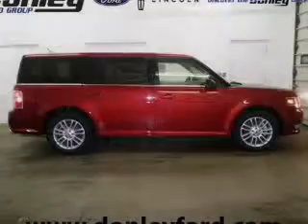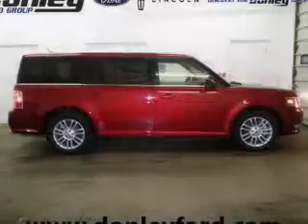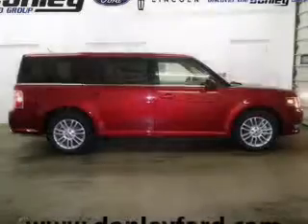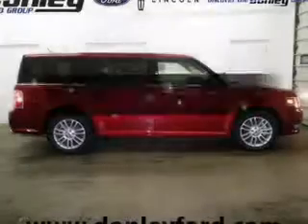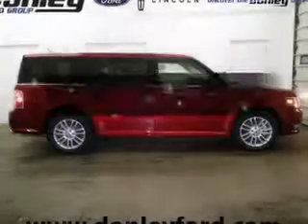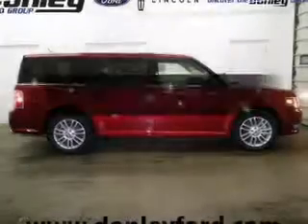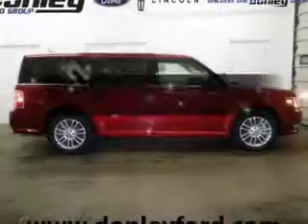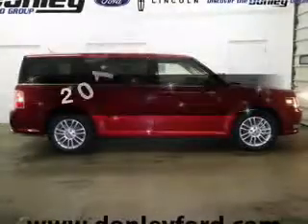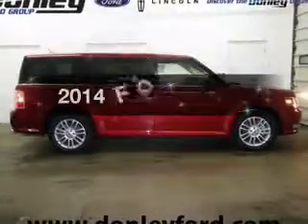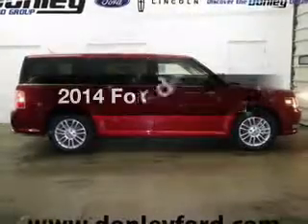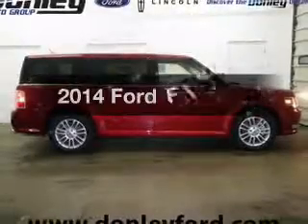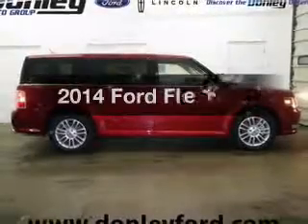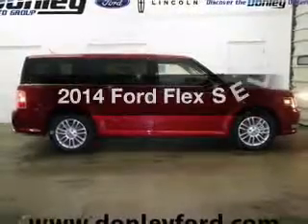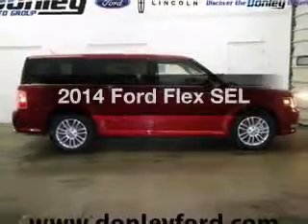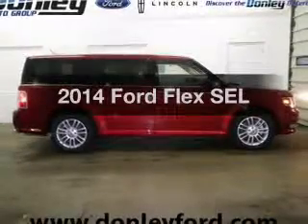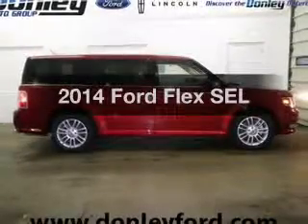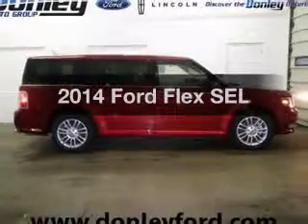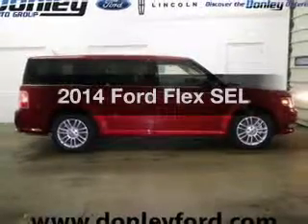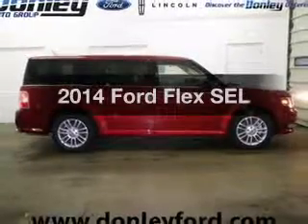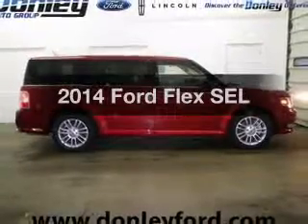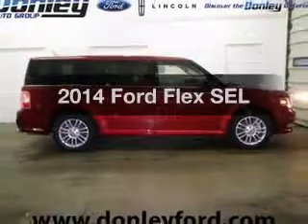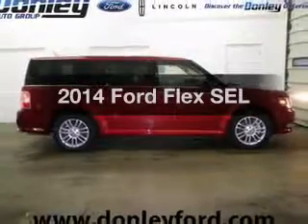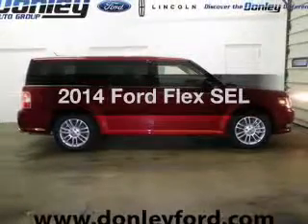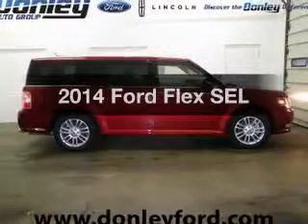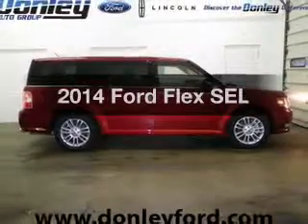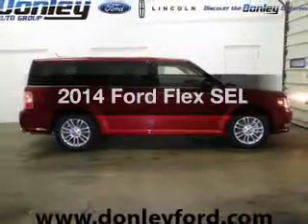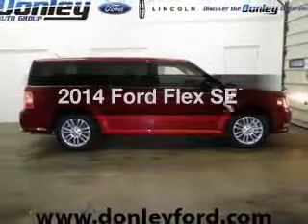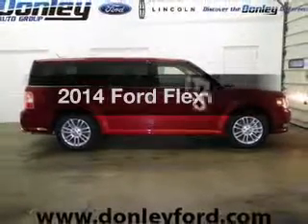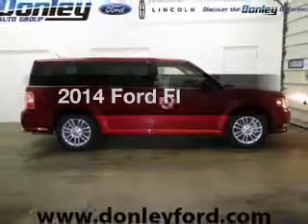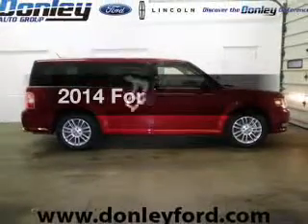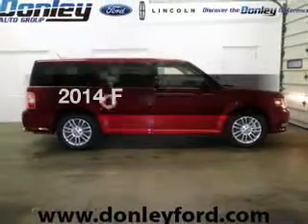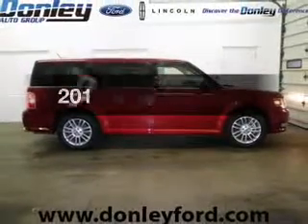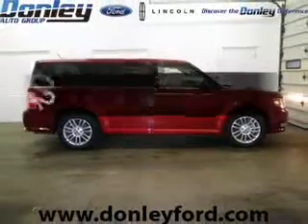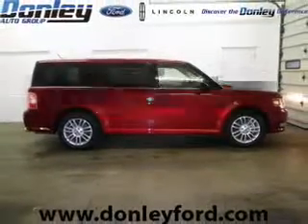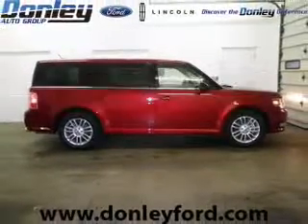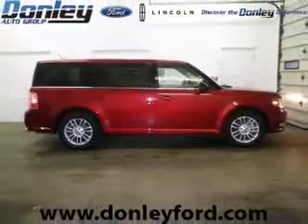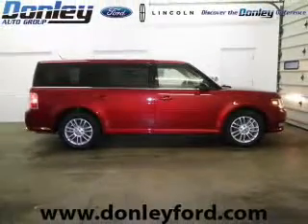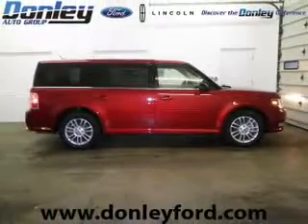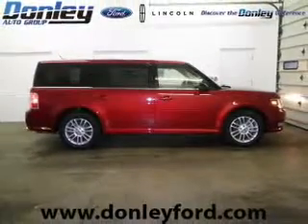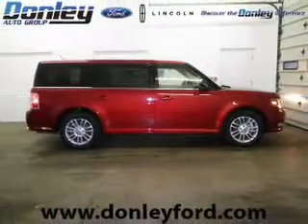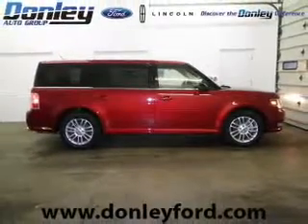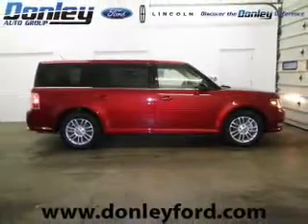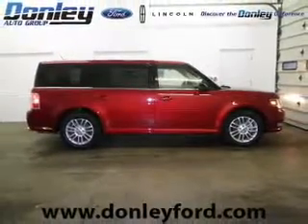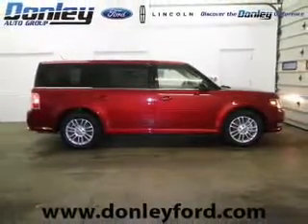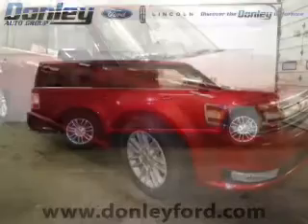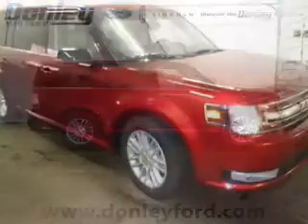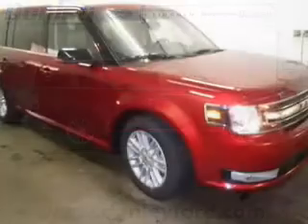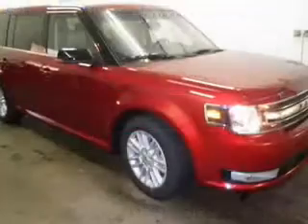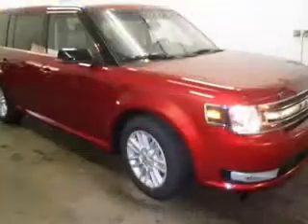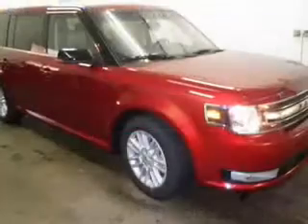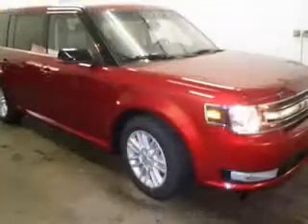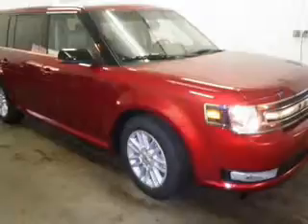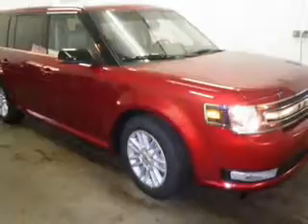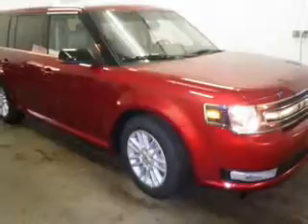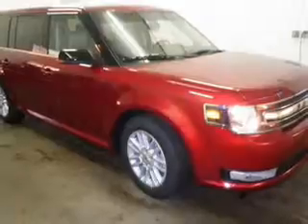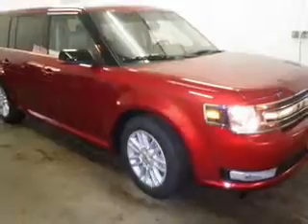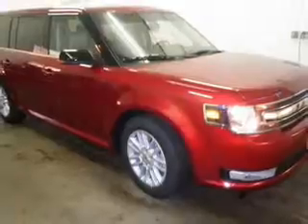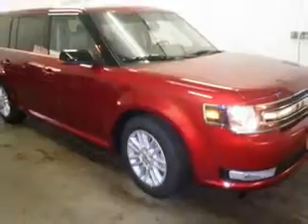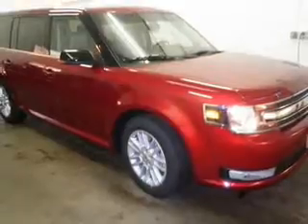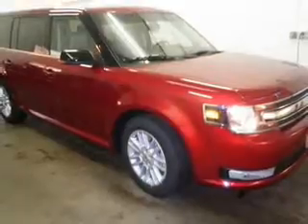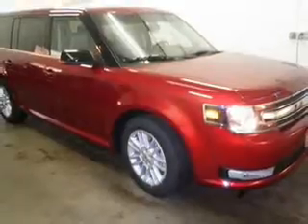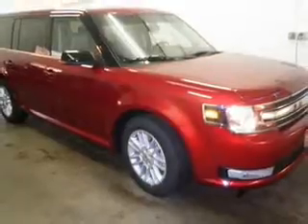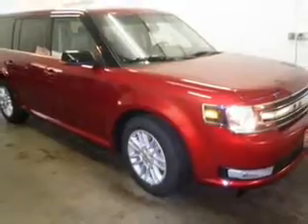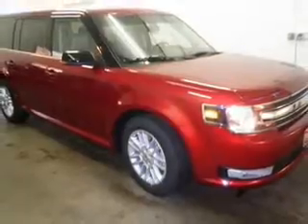Check out this 2014 Ford Flex. Everything you need under one roof with this great vehicle.